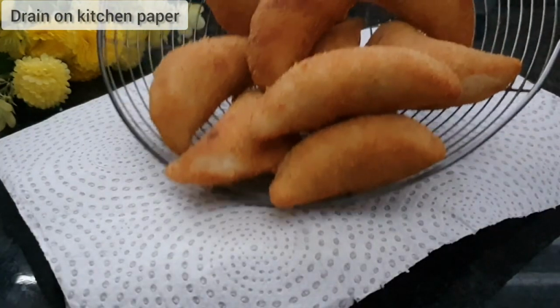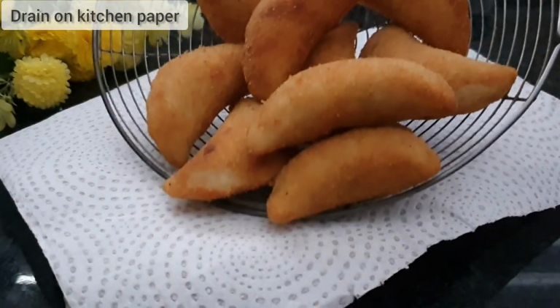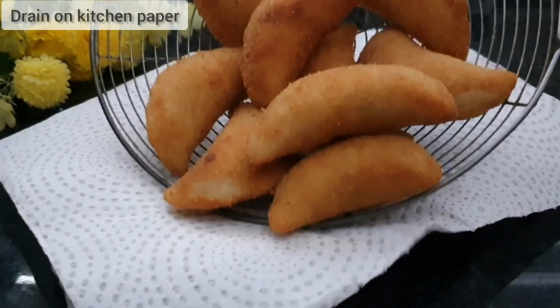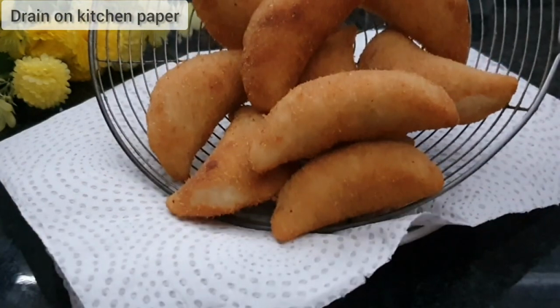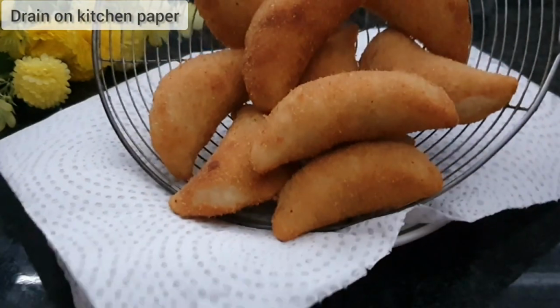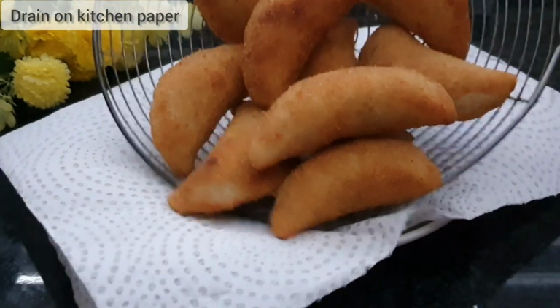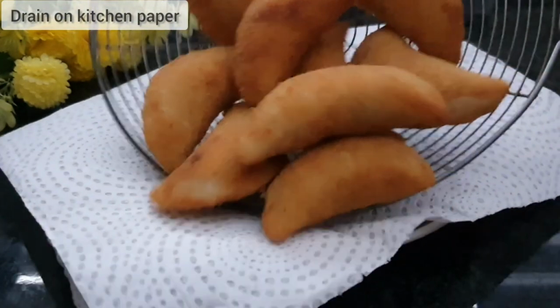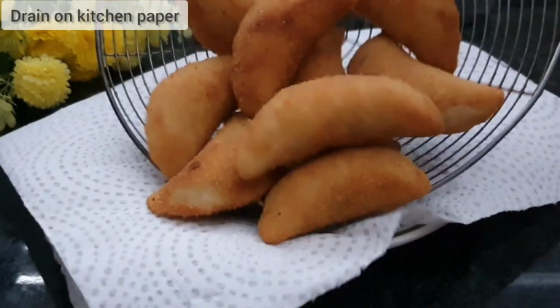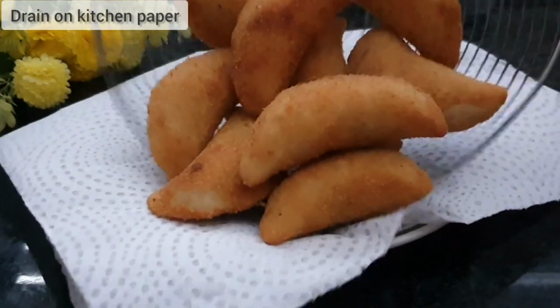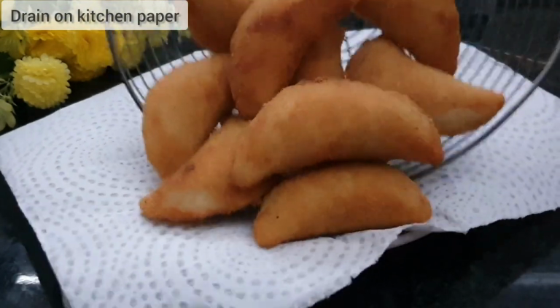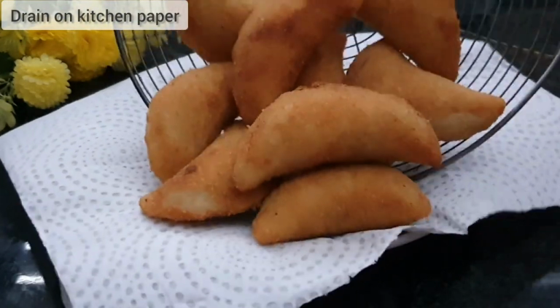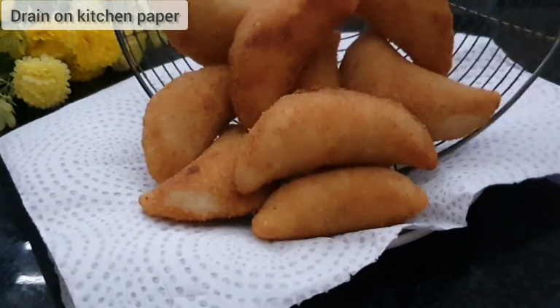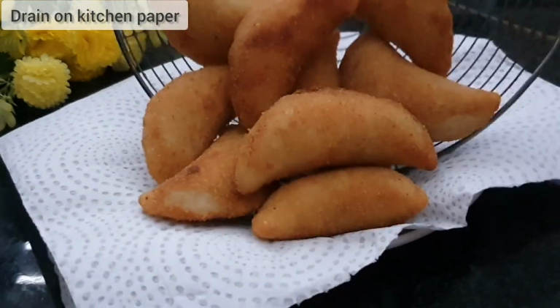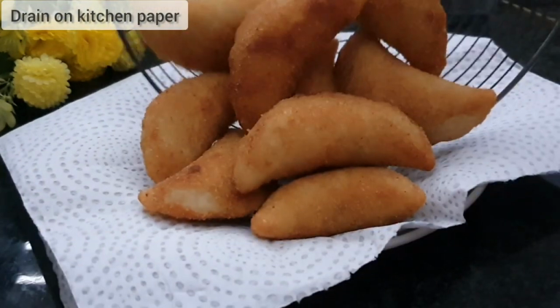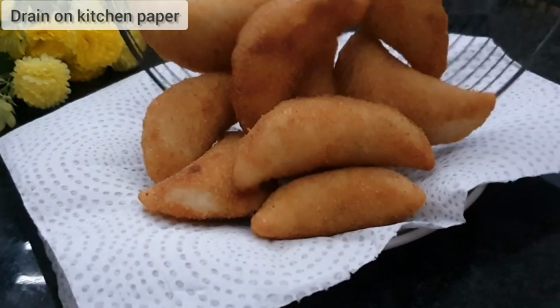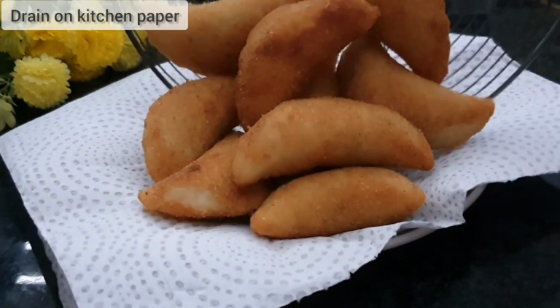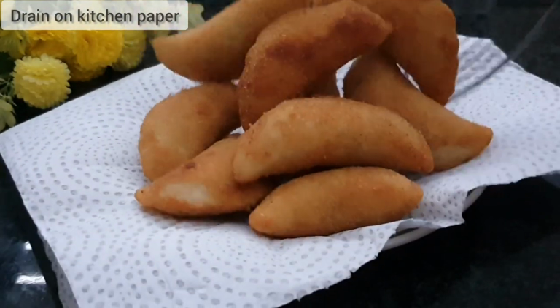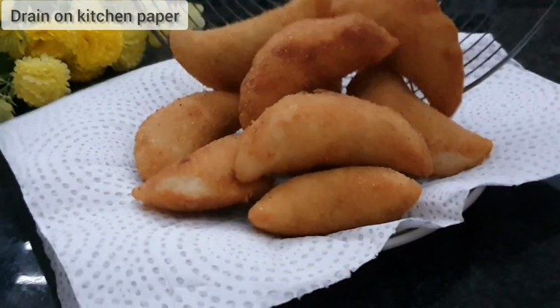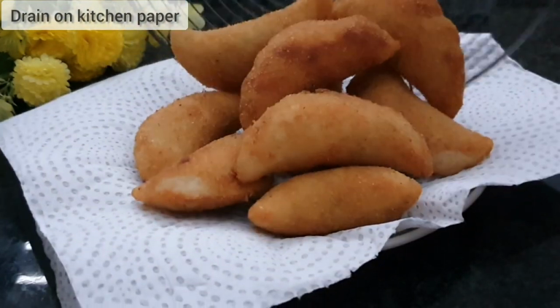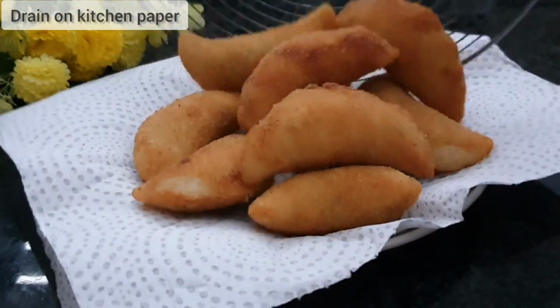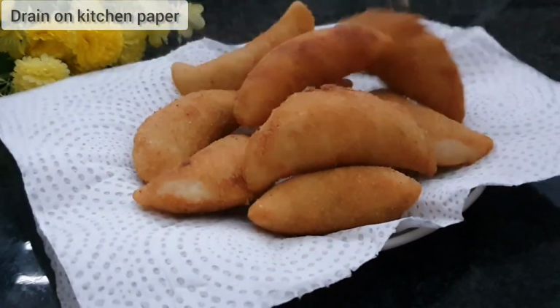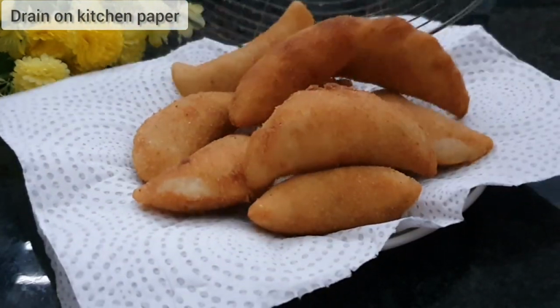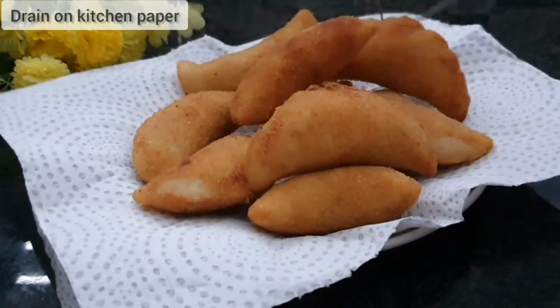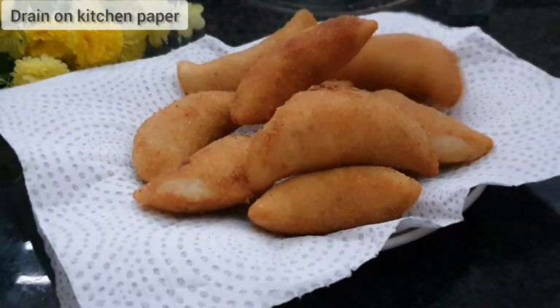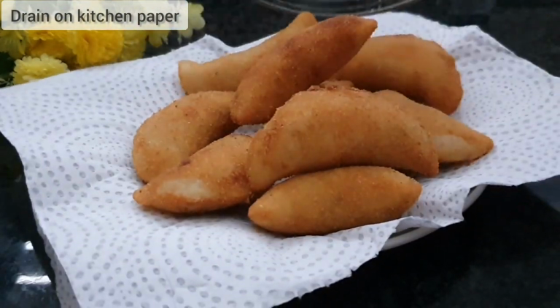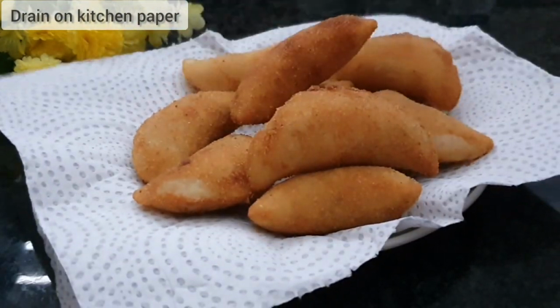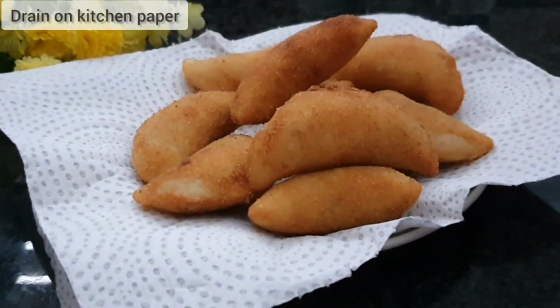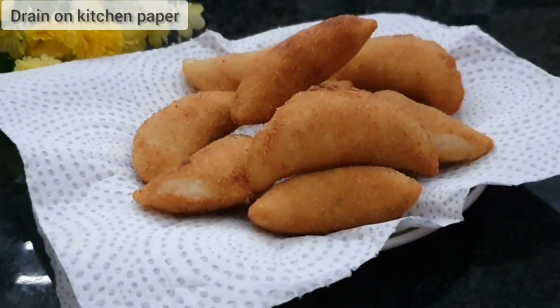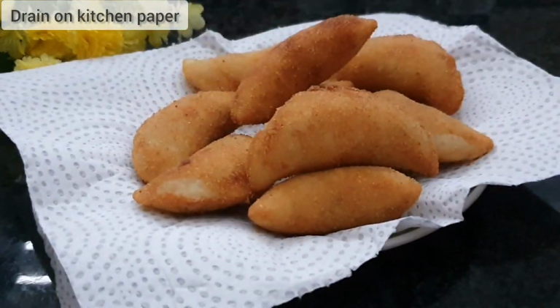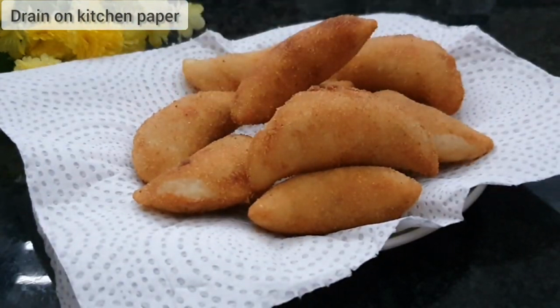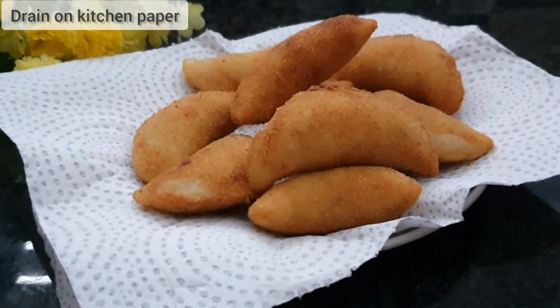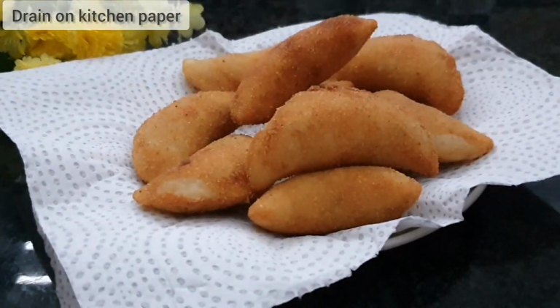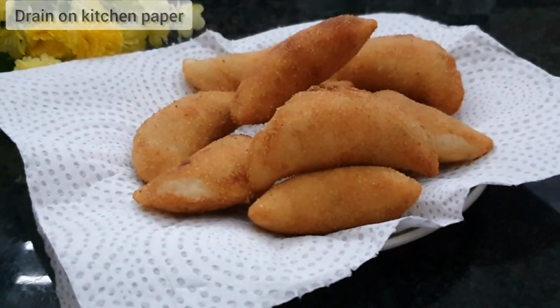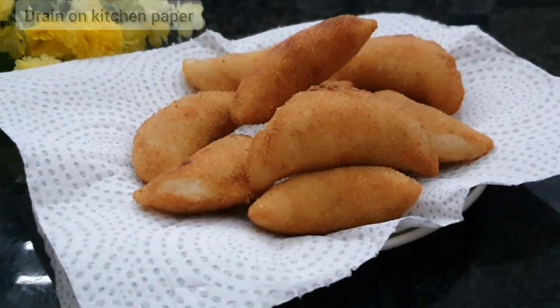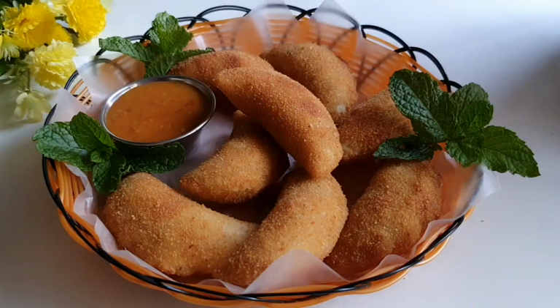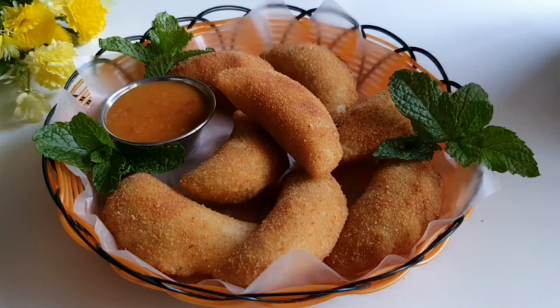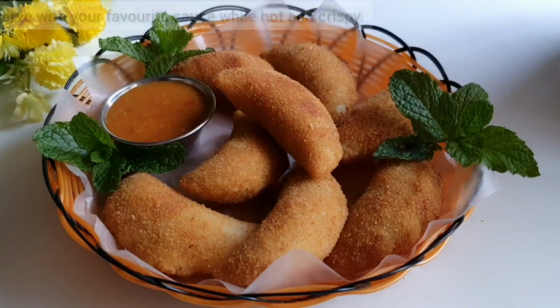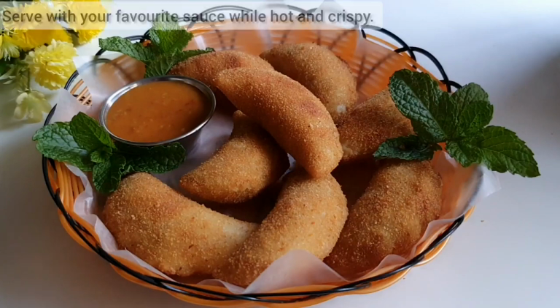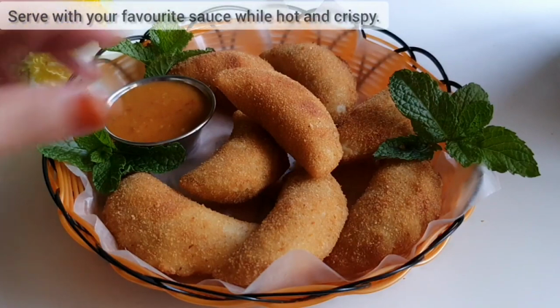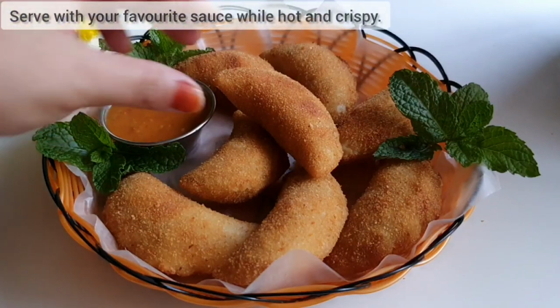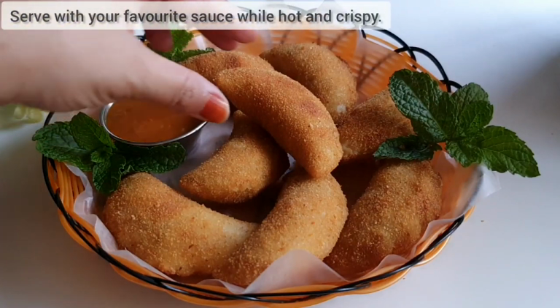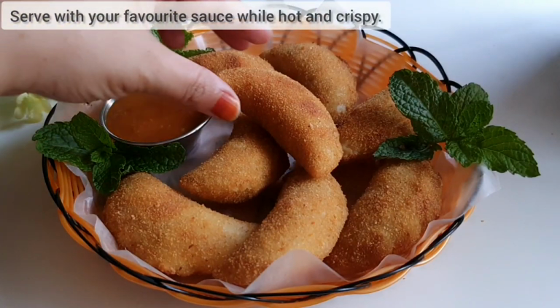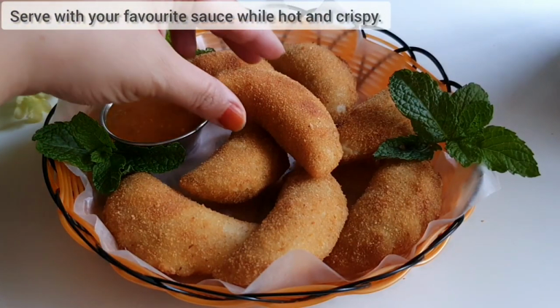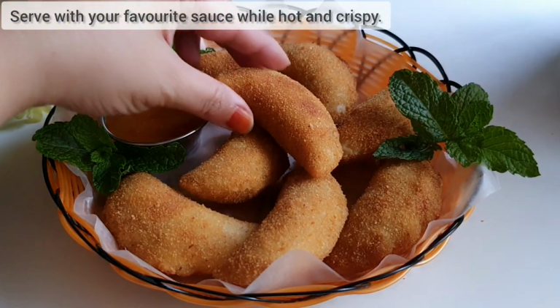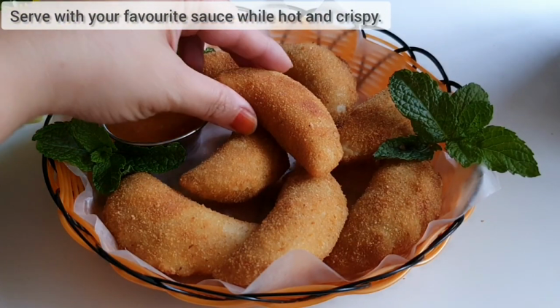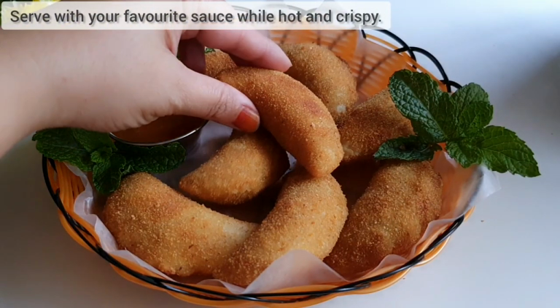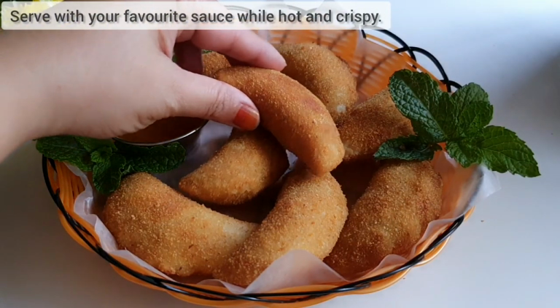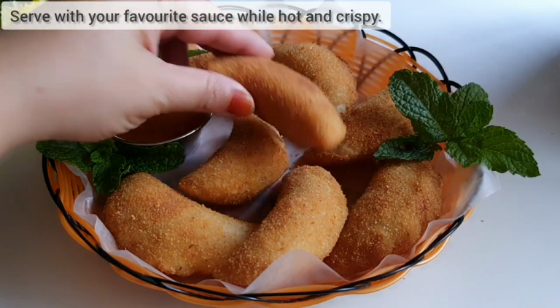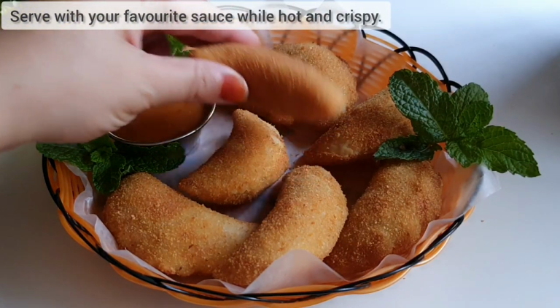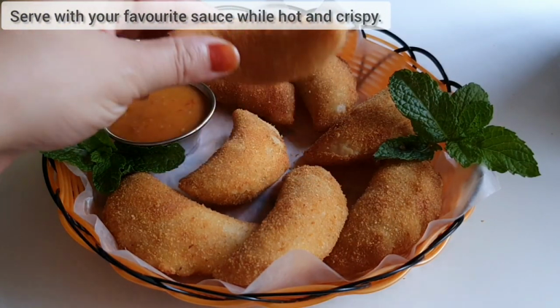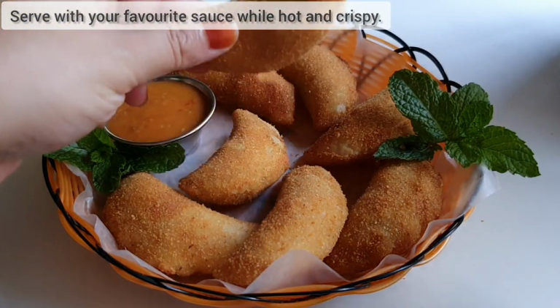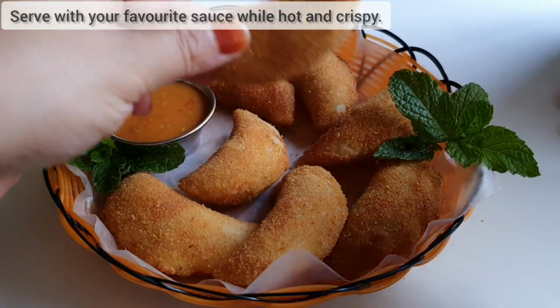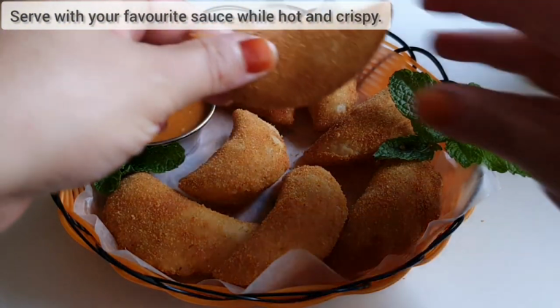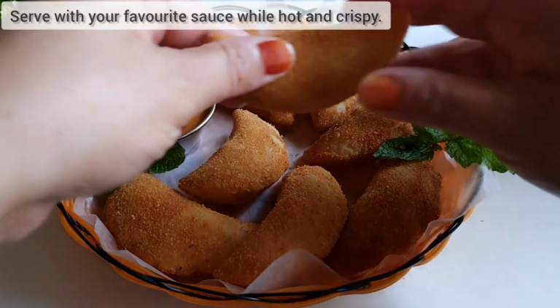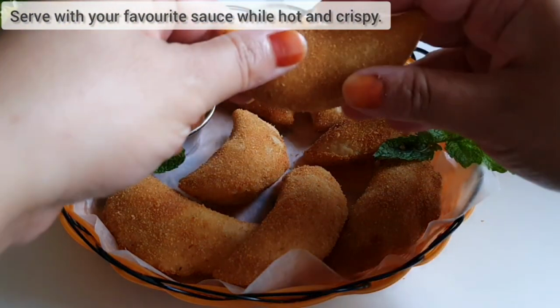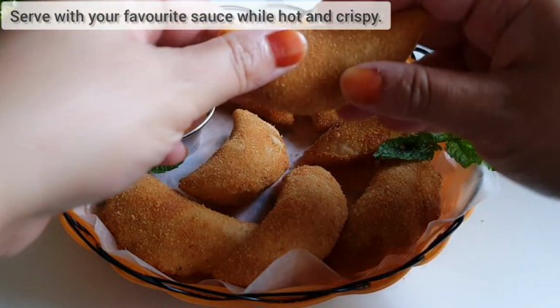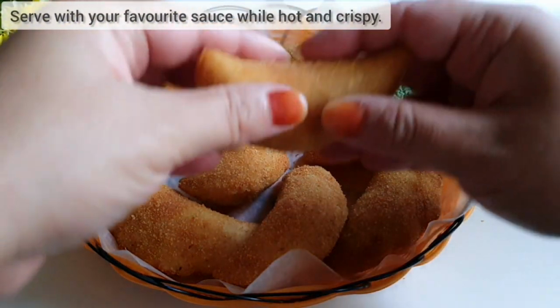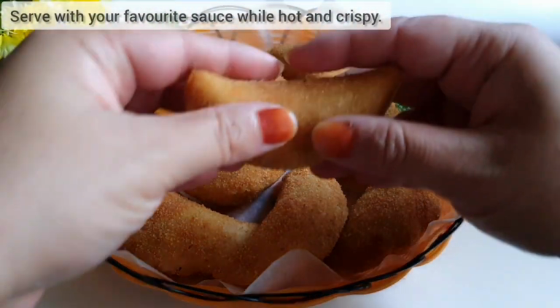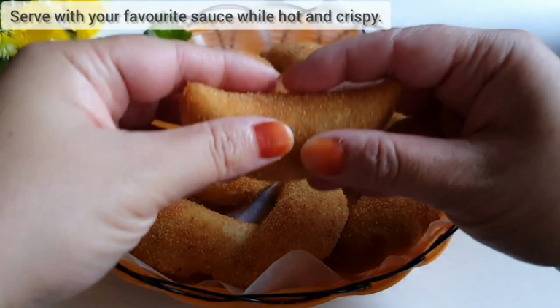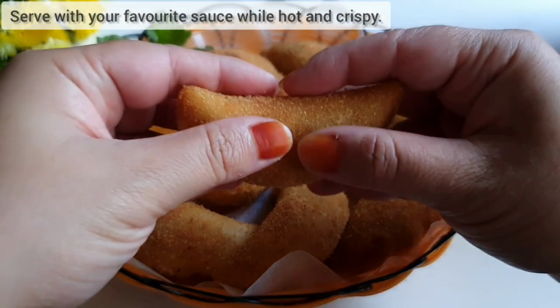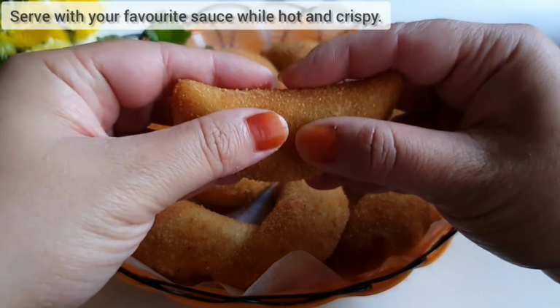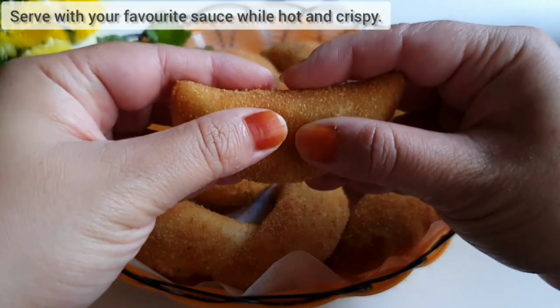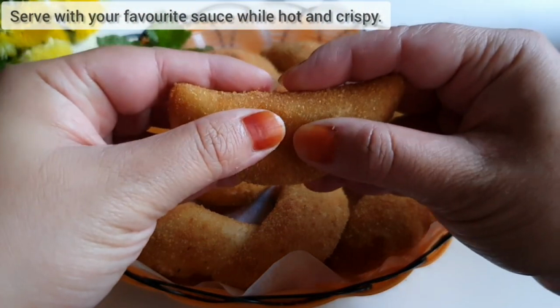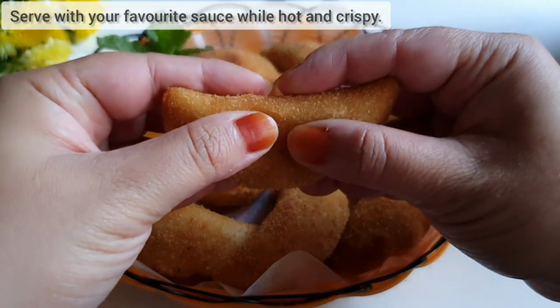Drain on kitchen paper. Serve with your favorite sauce while hot and crispy.